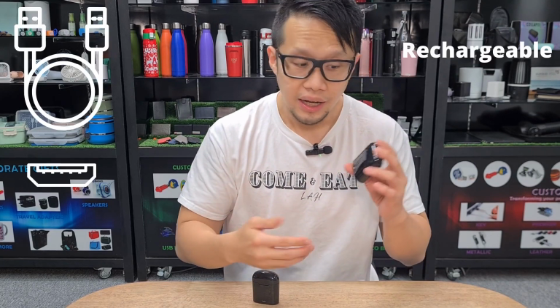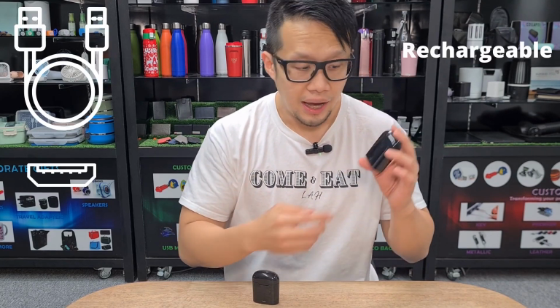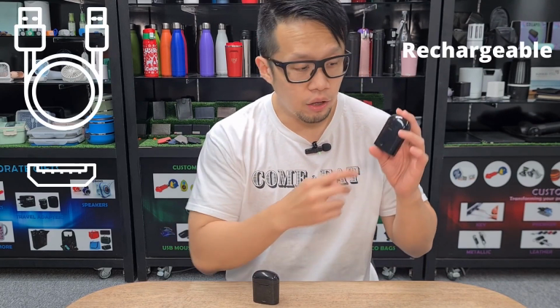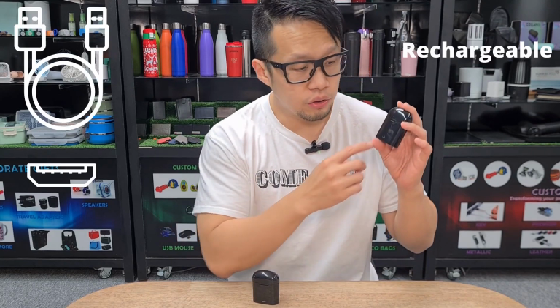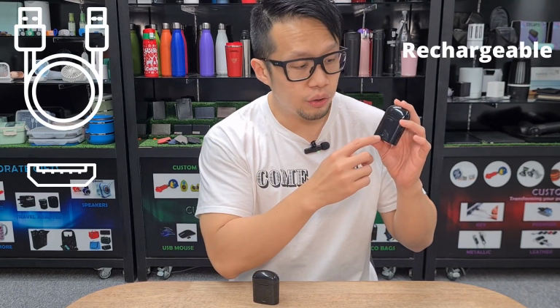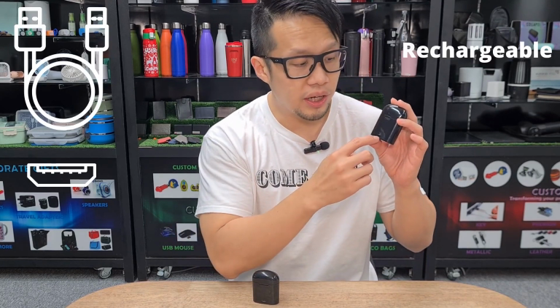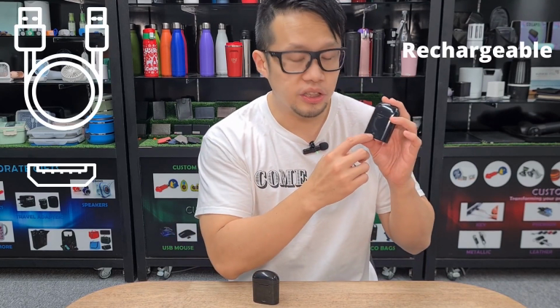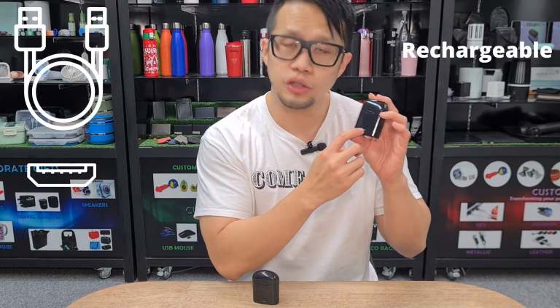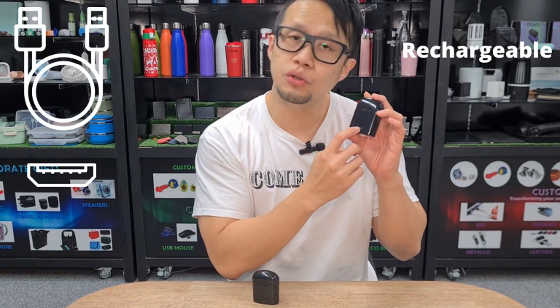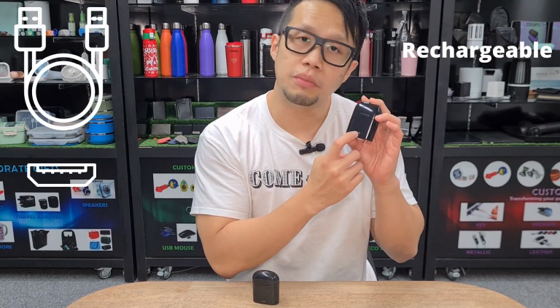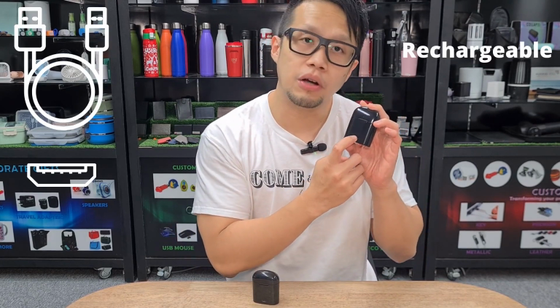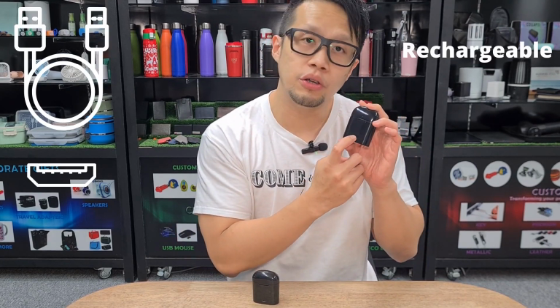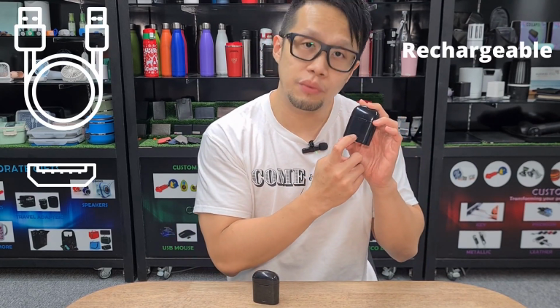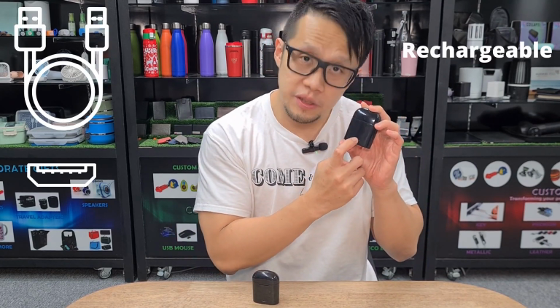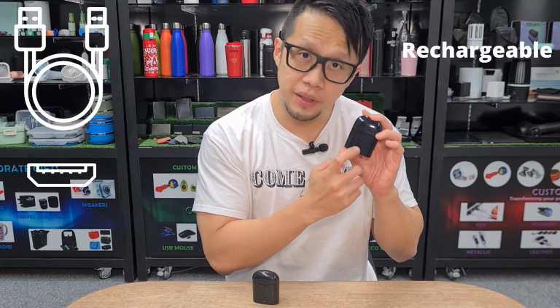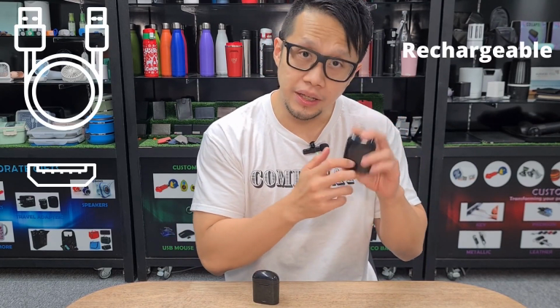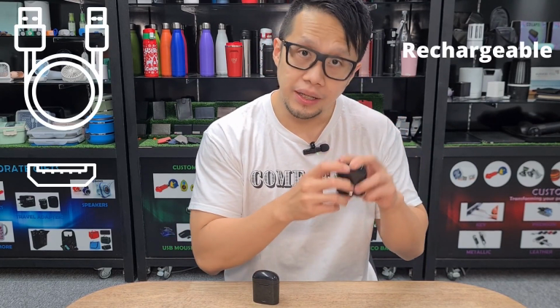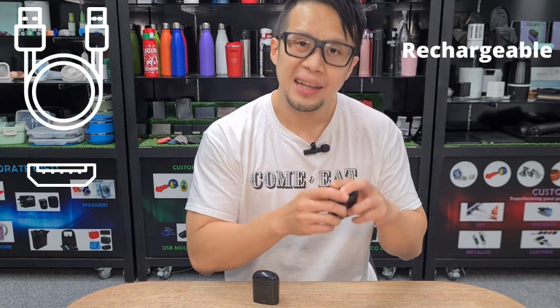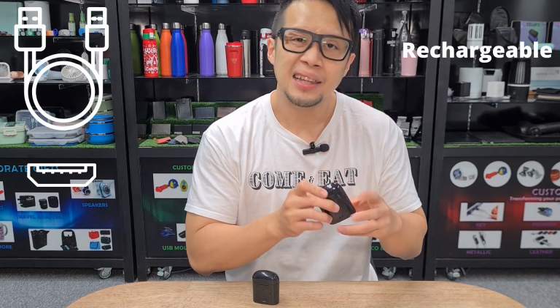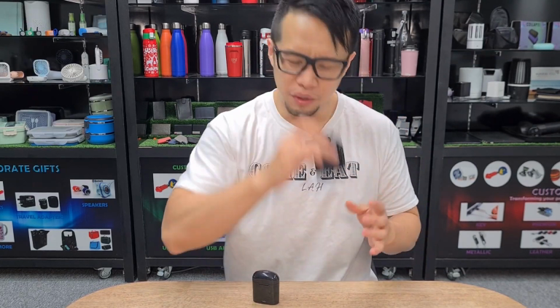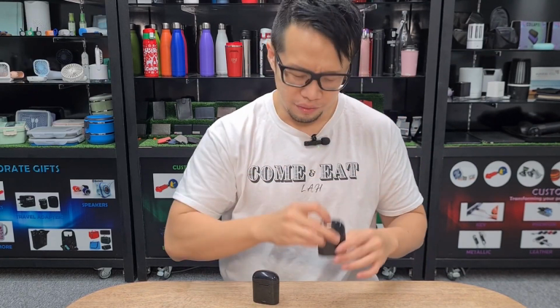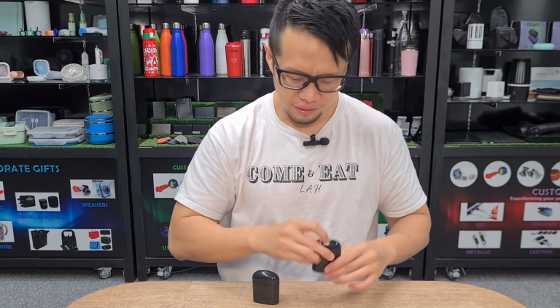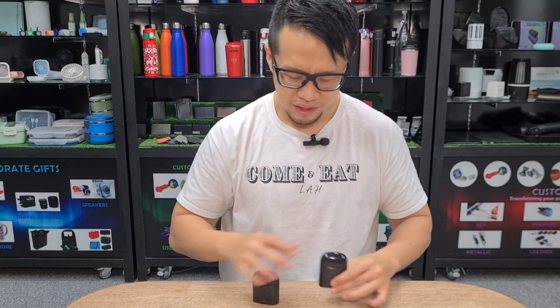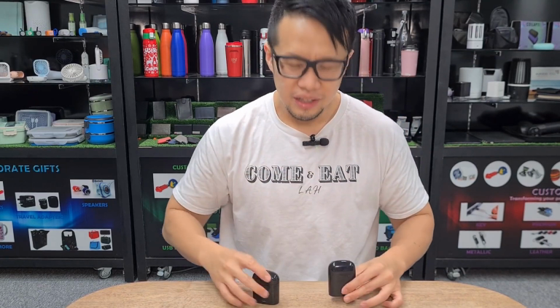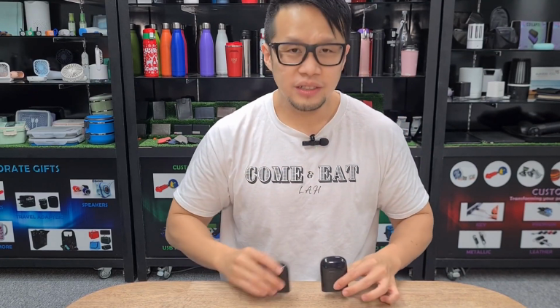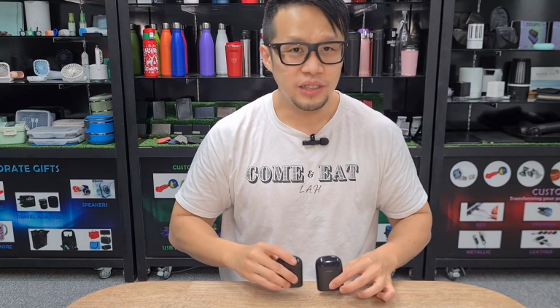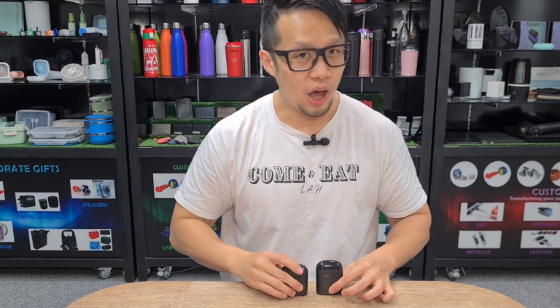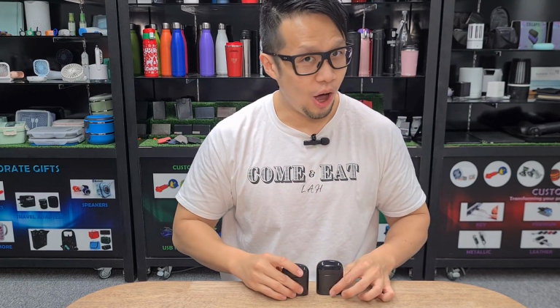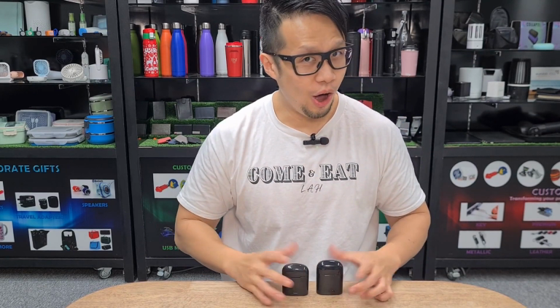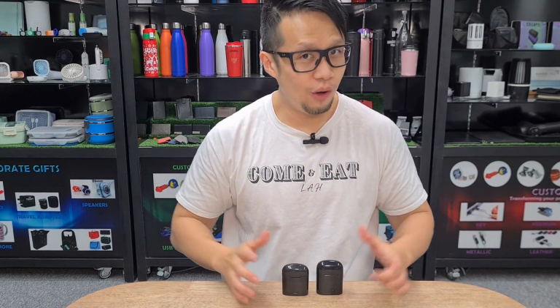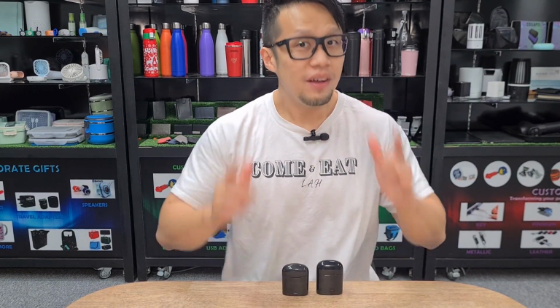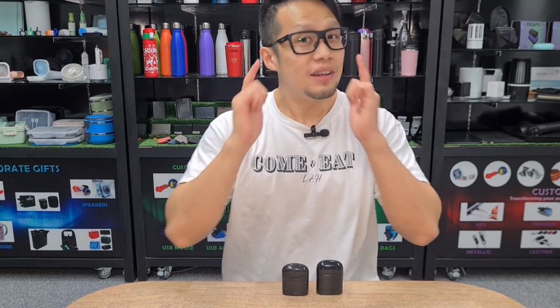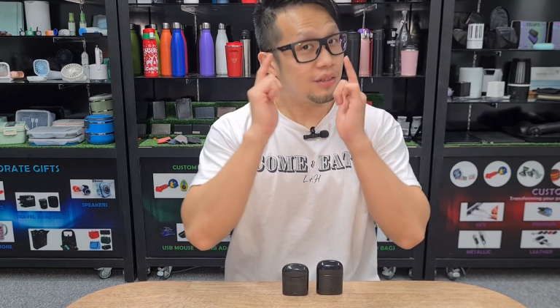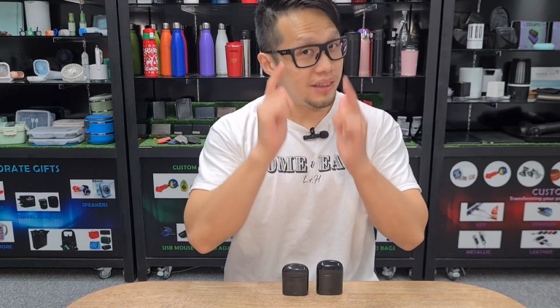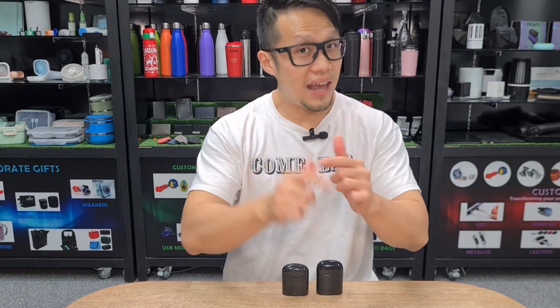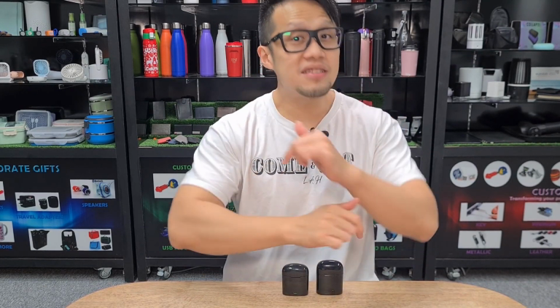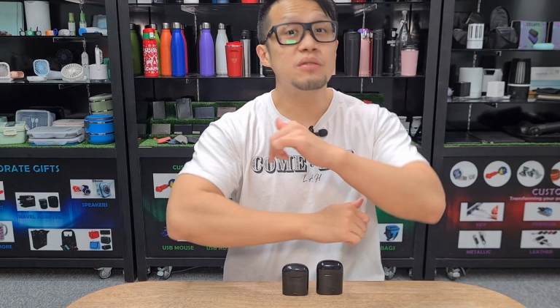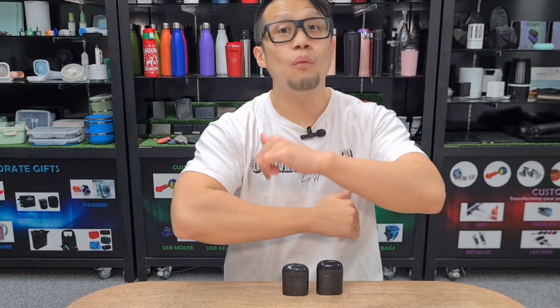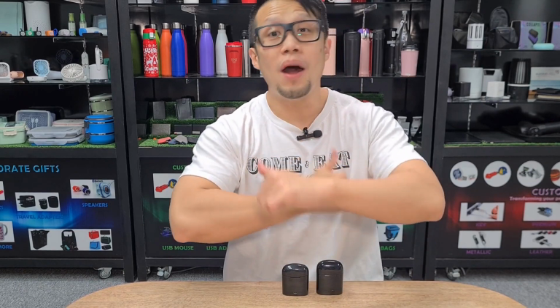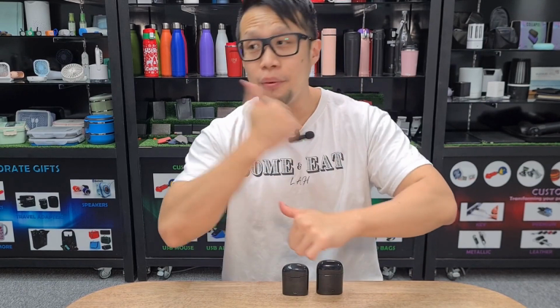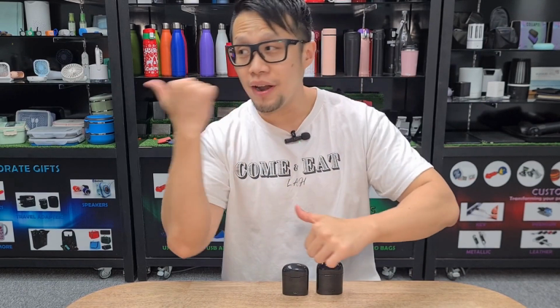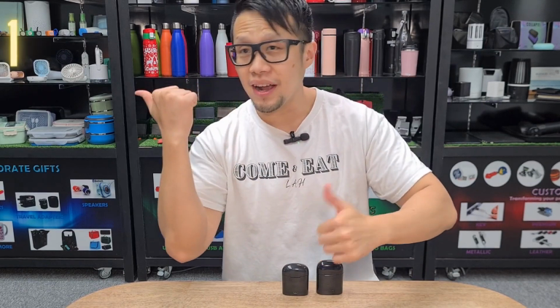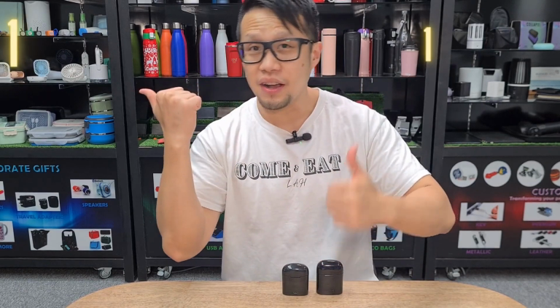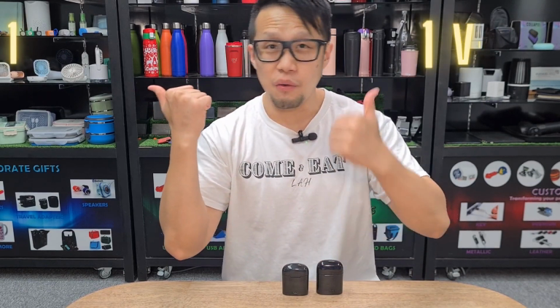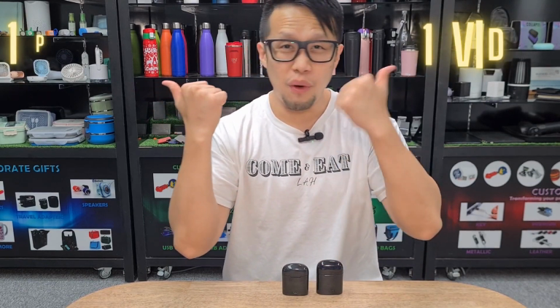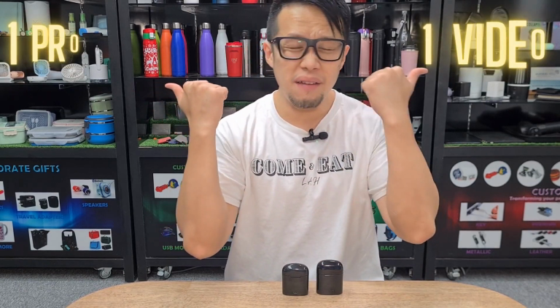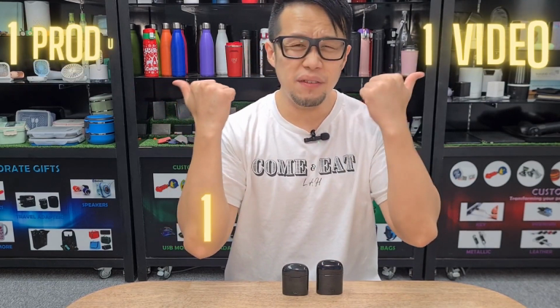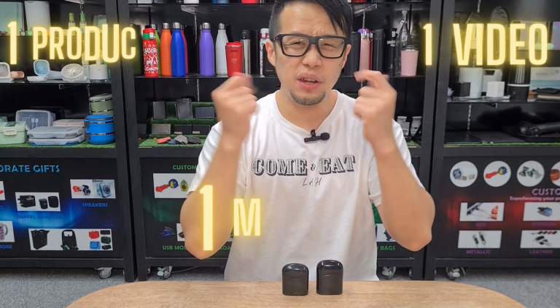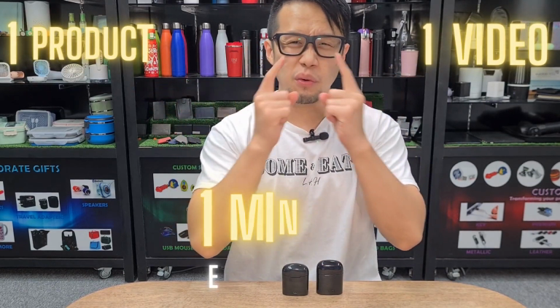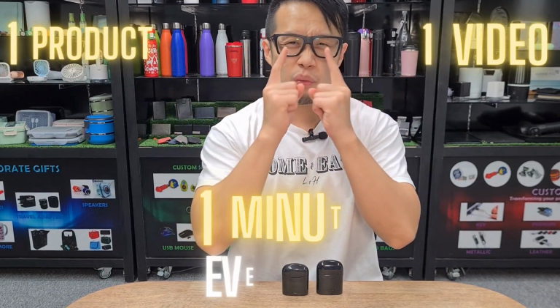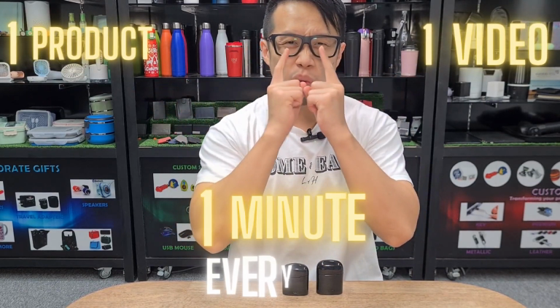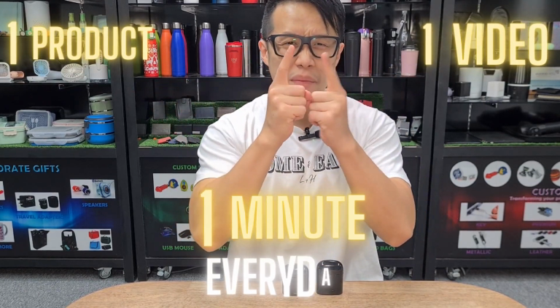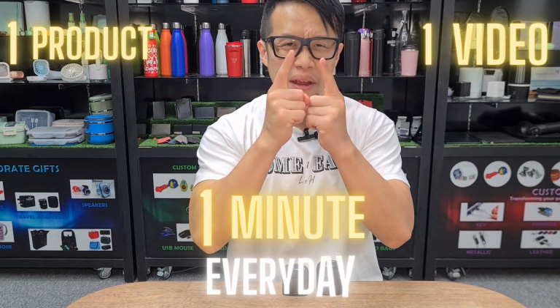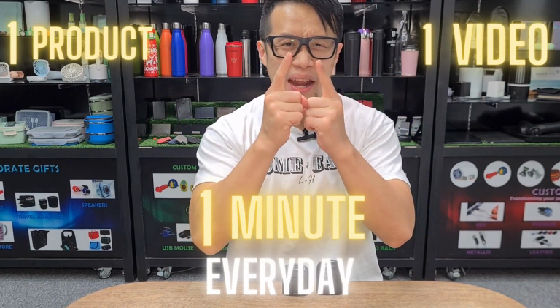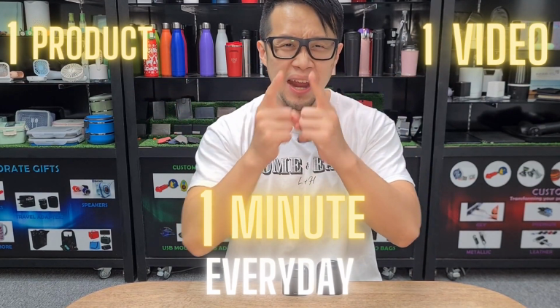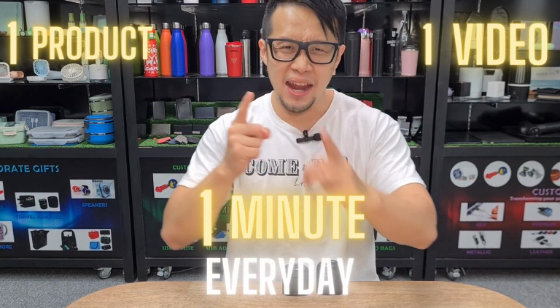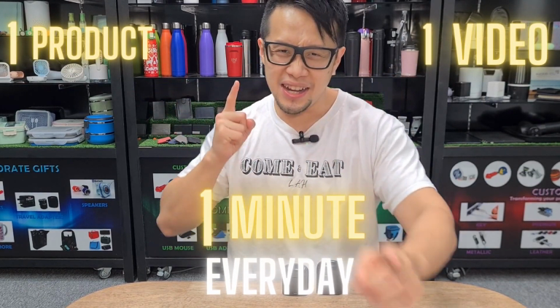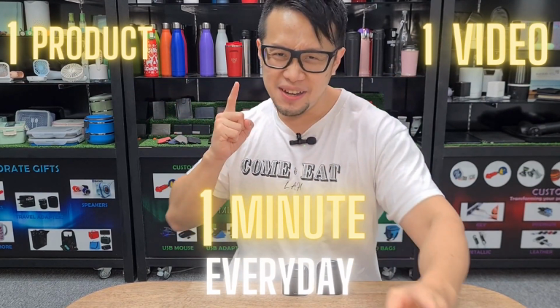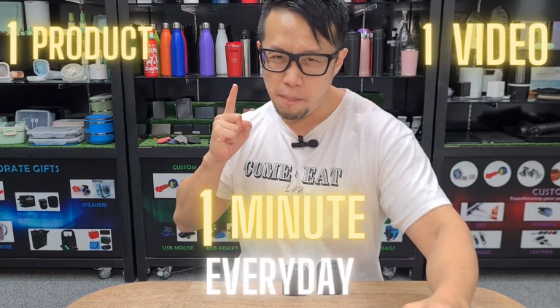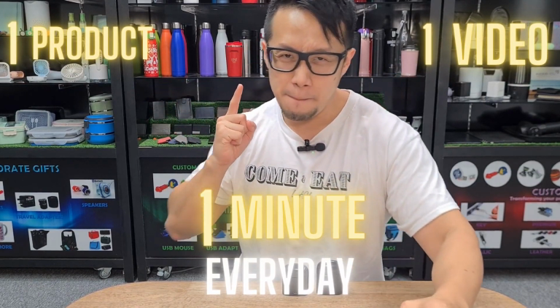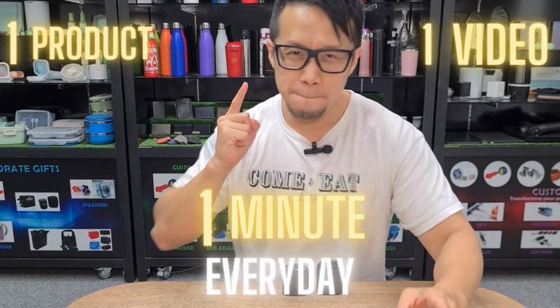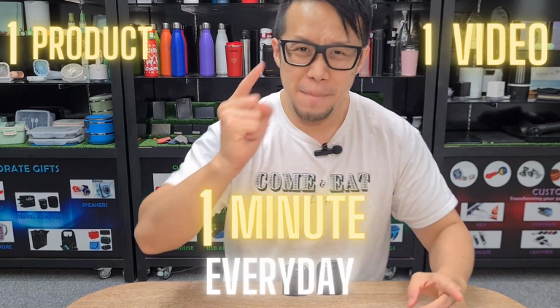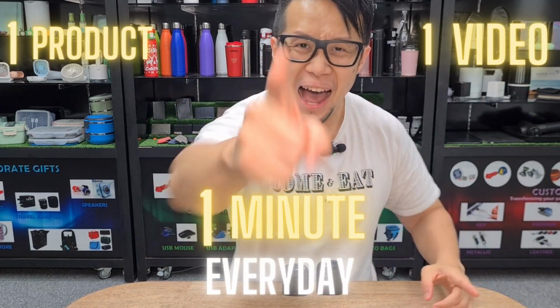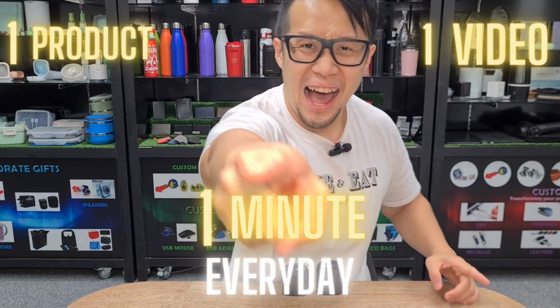You can also charge it through micro USB. So that's one product, one video, one minute. Bye!